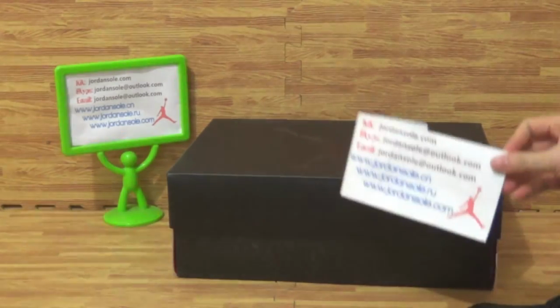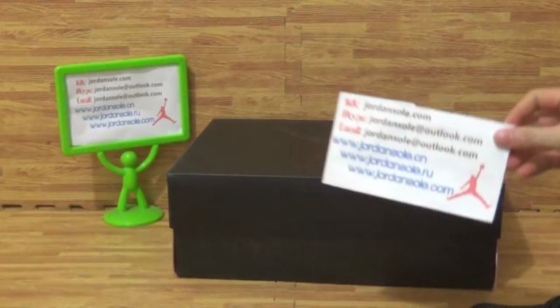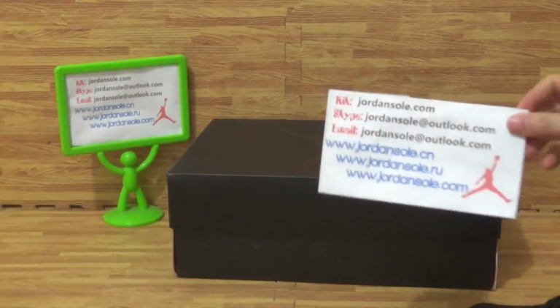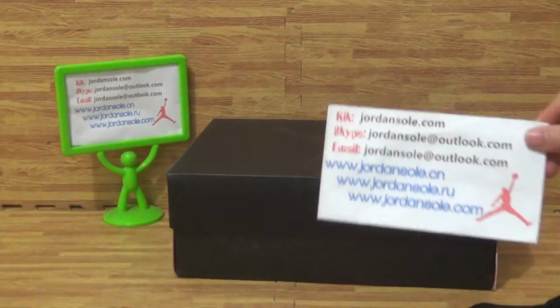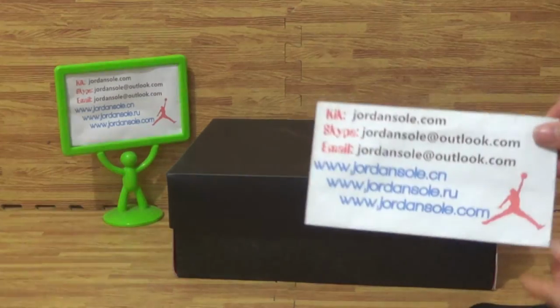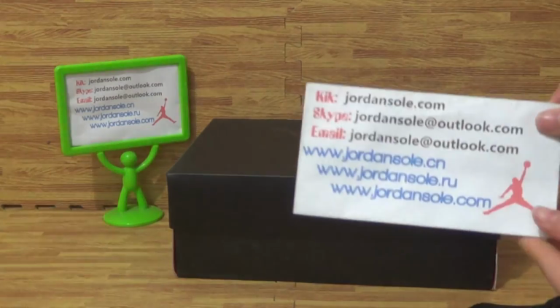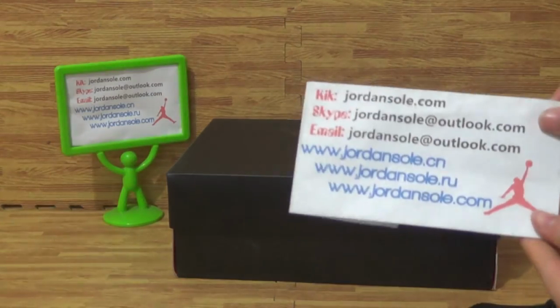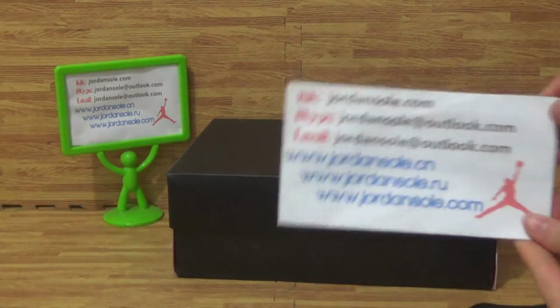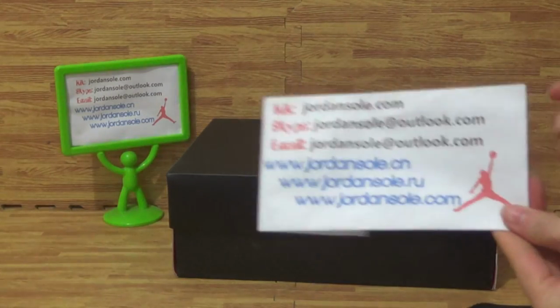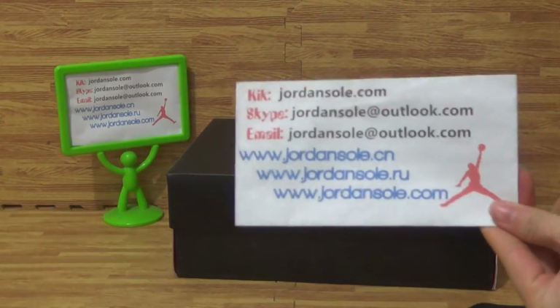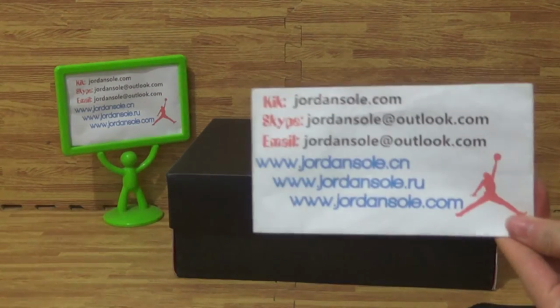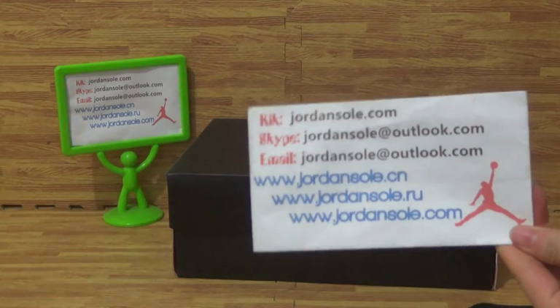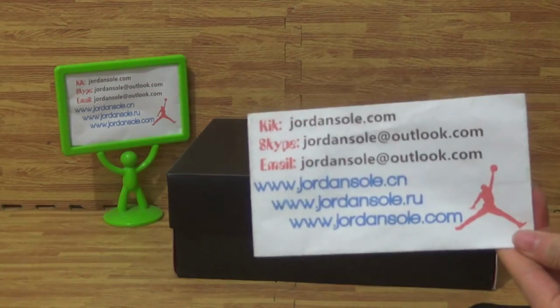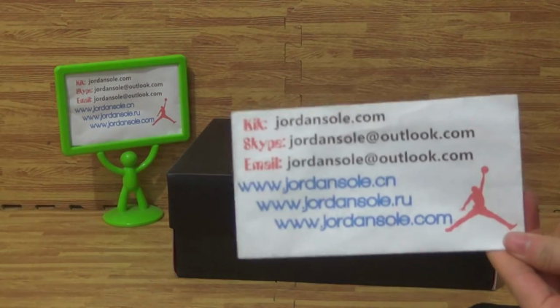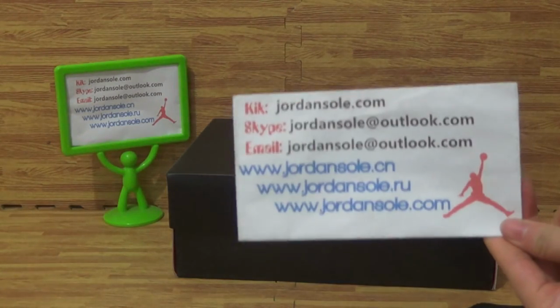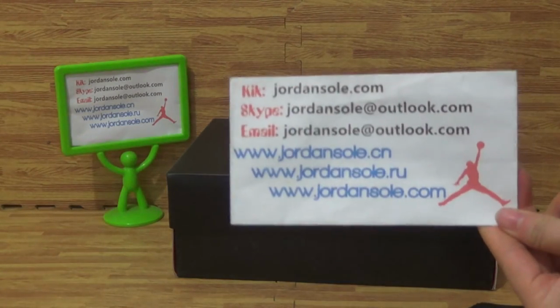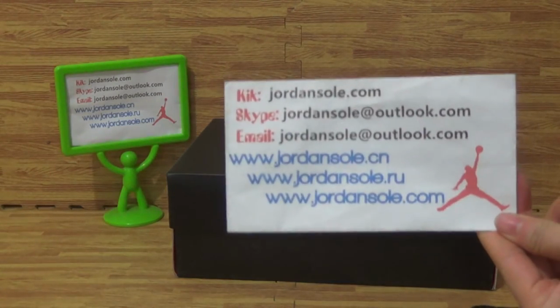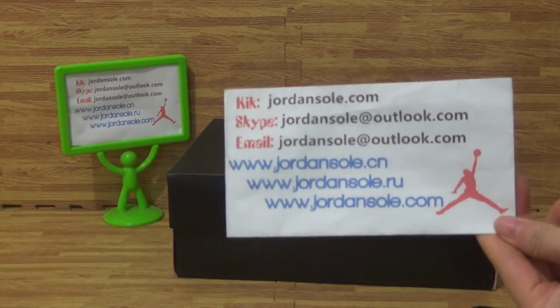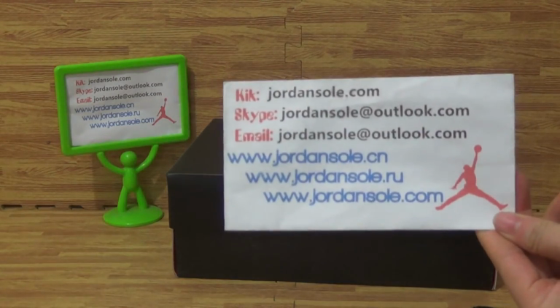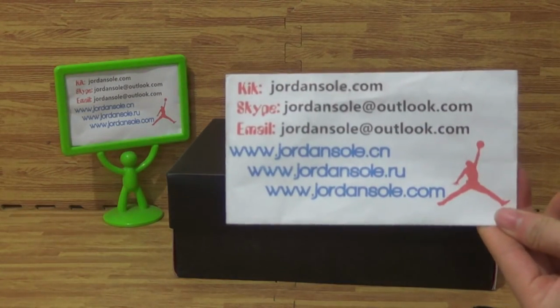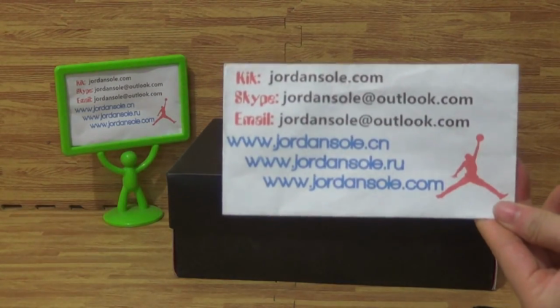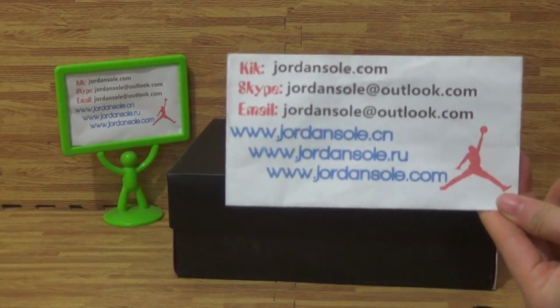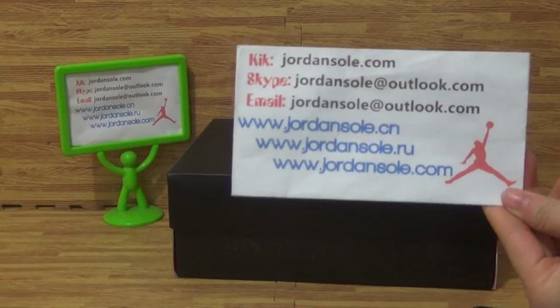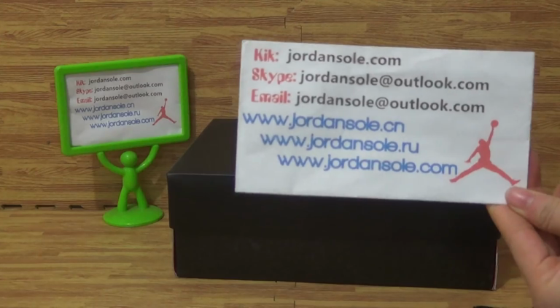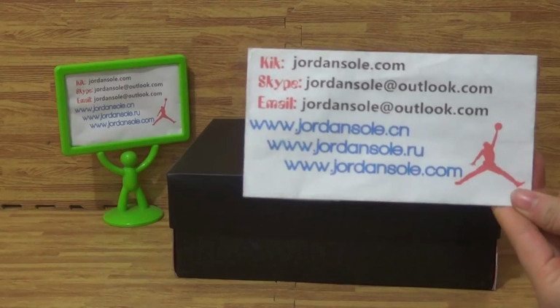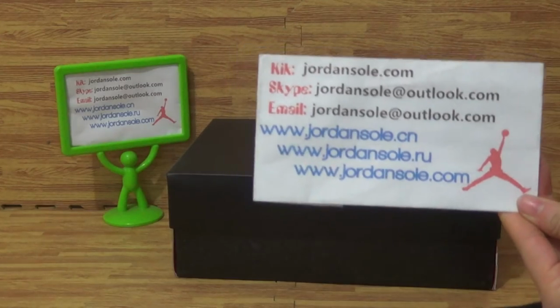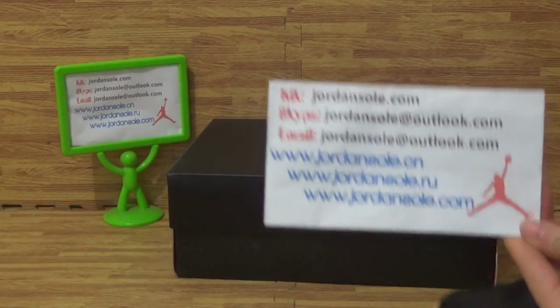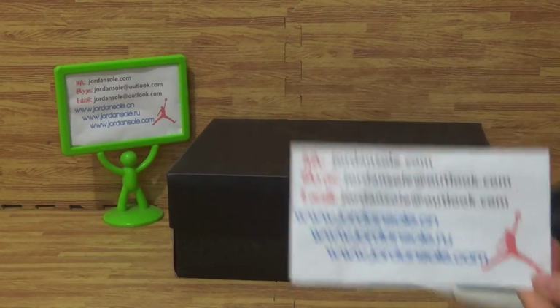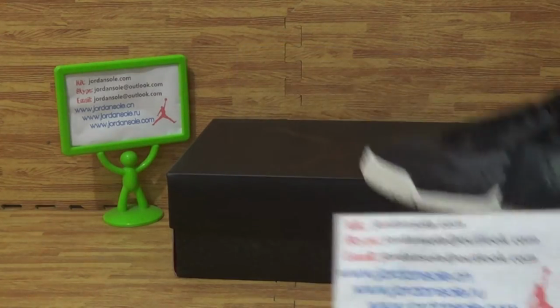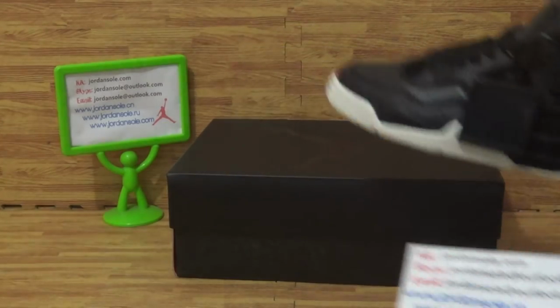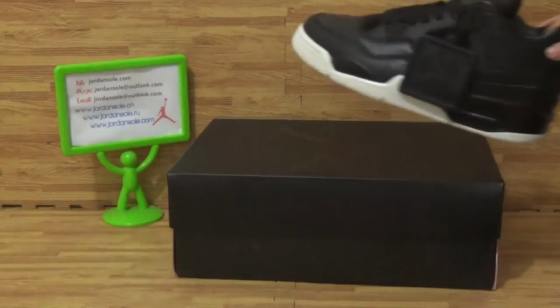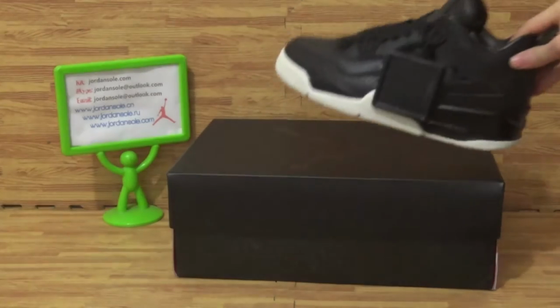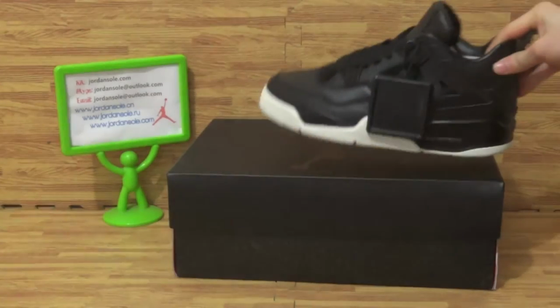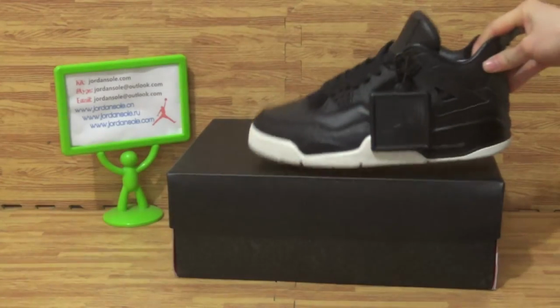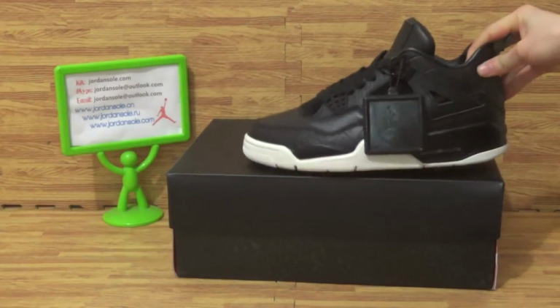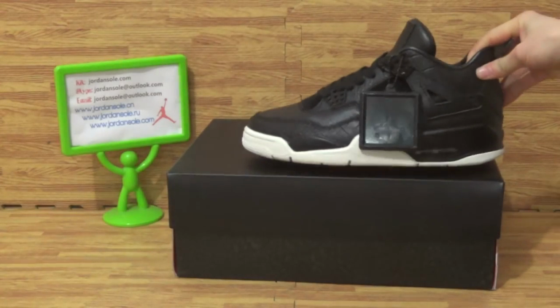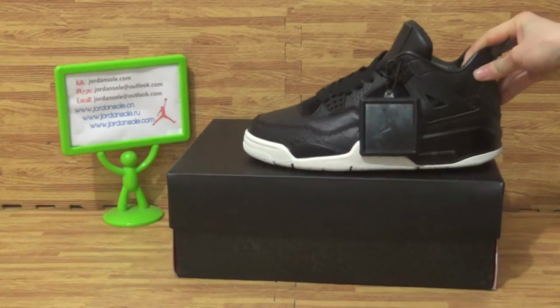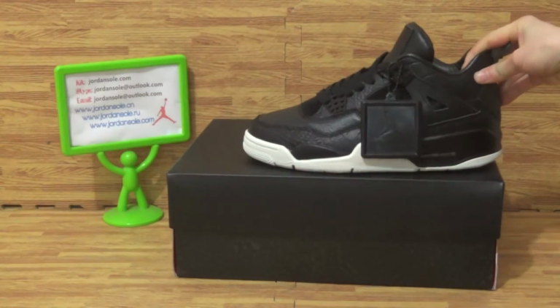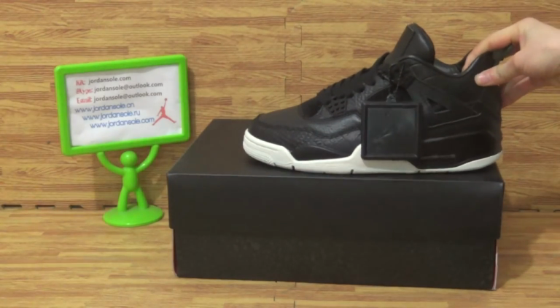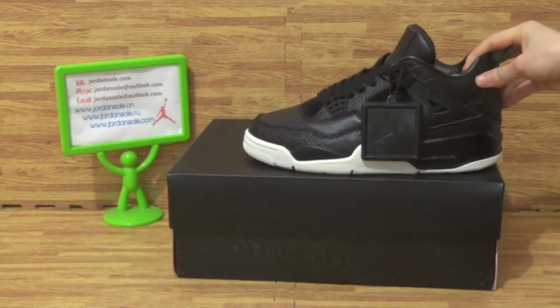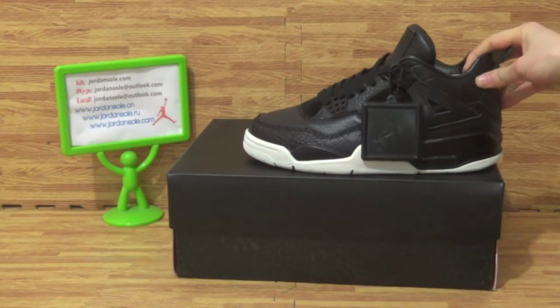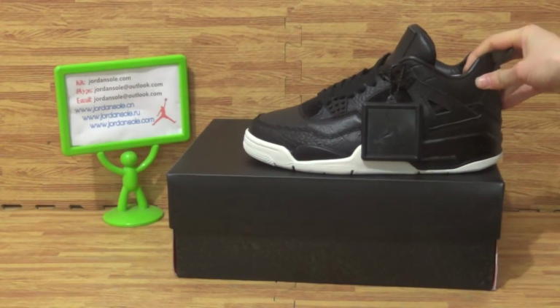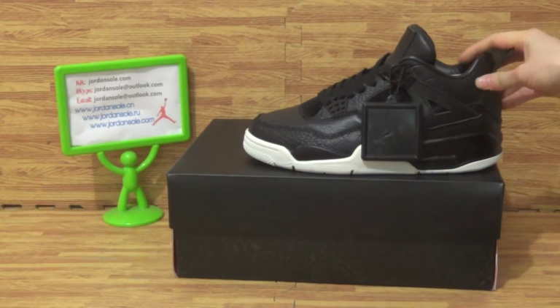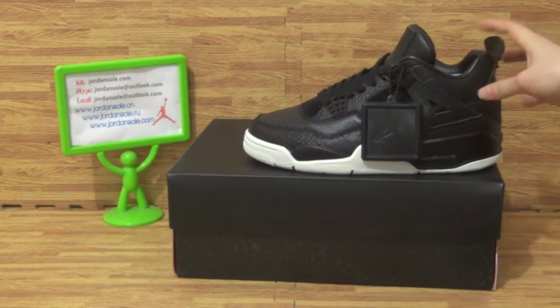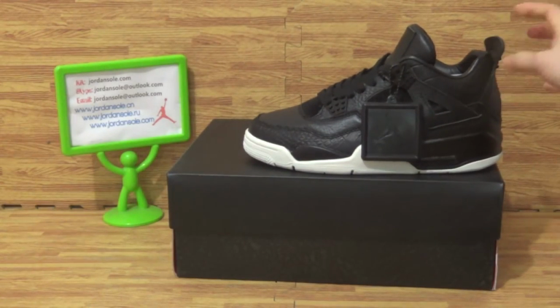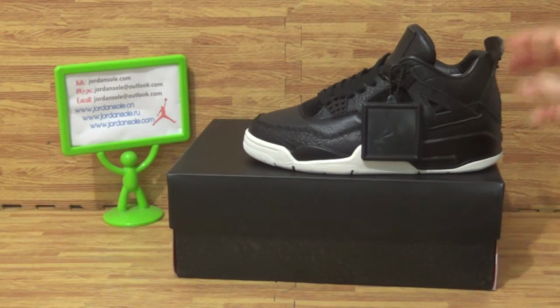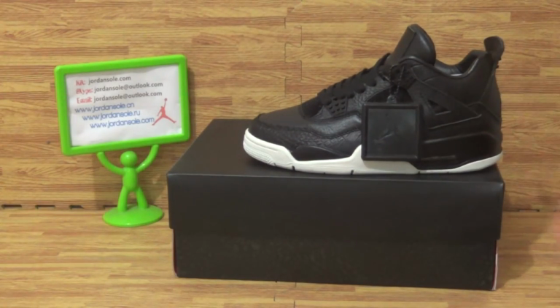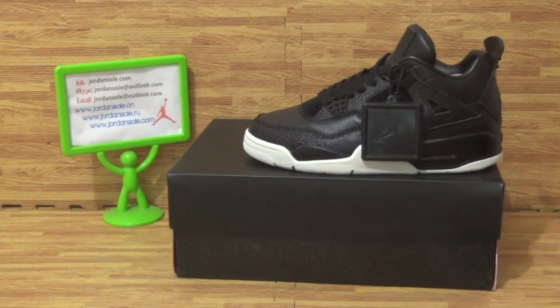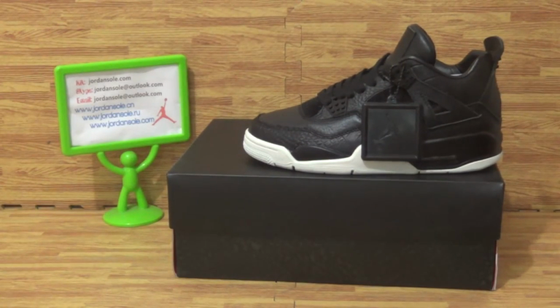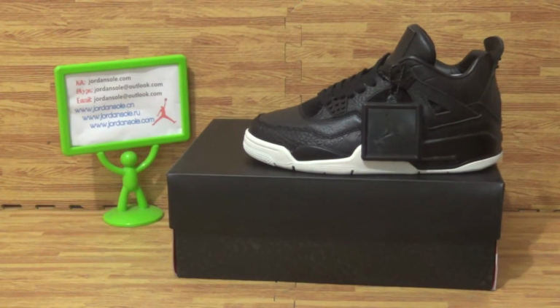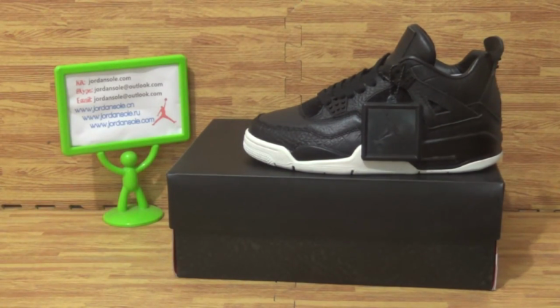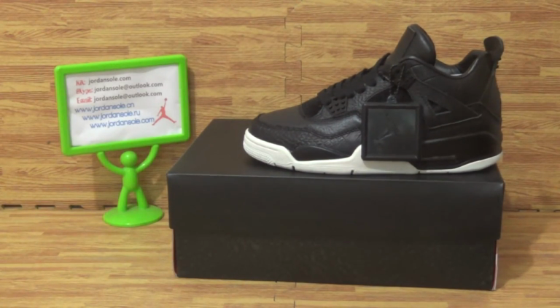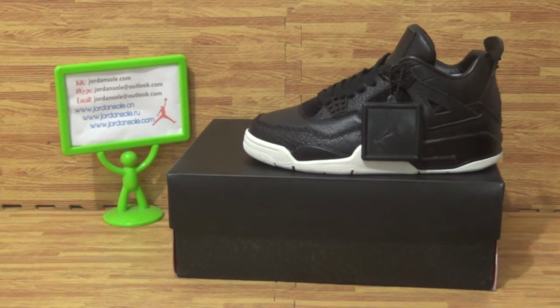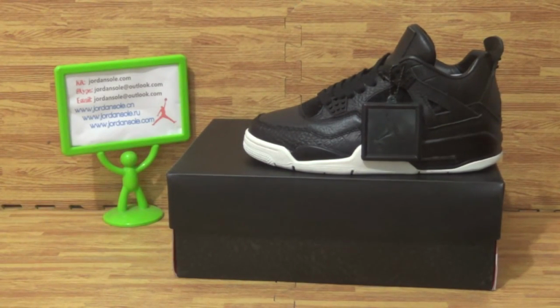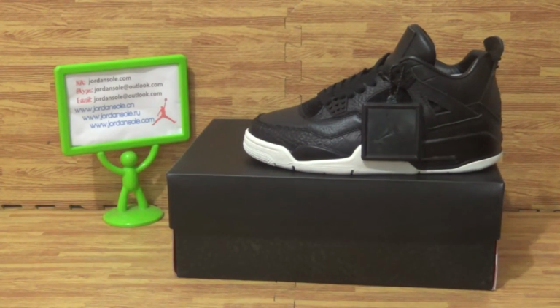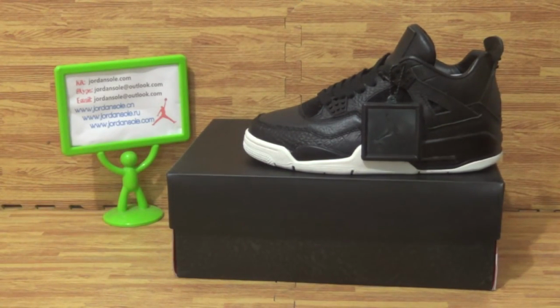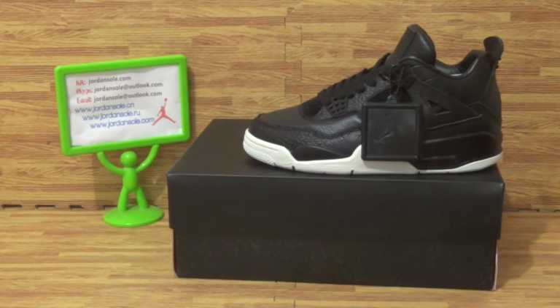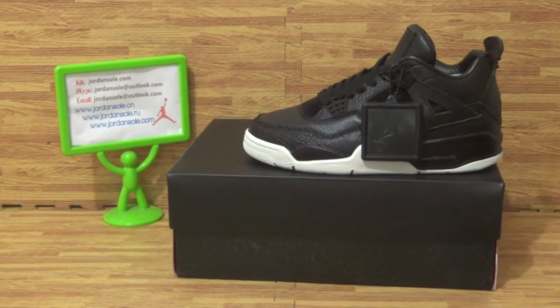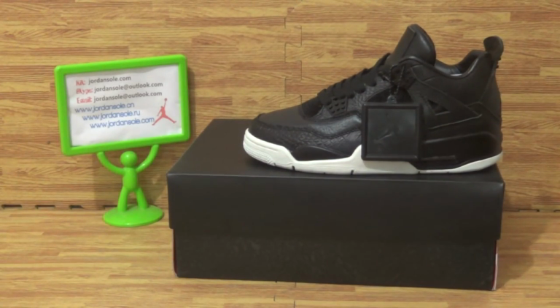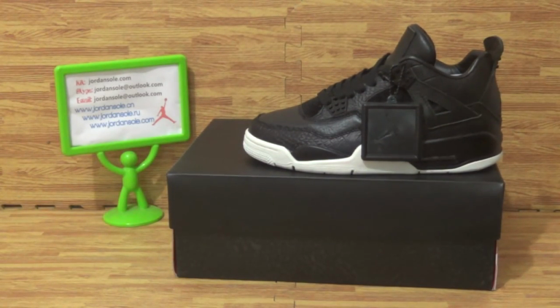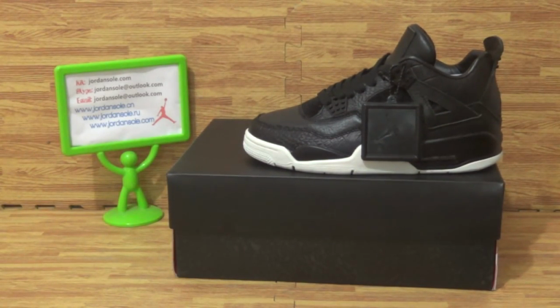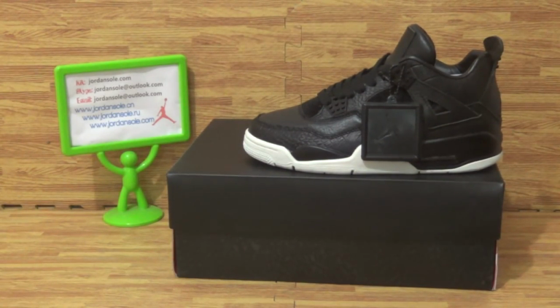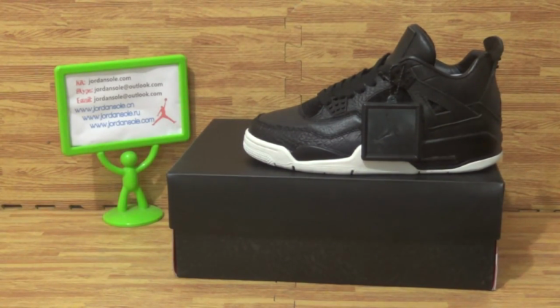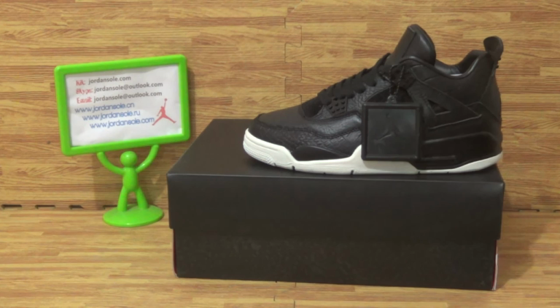And if you like this pair of shoes, don't forget it's from JNsolder. See you!